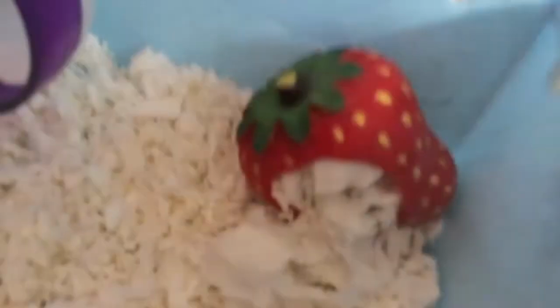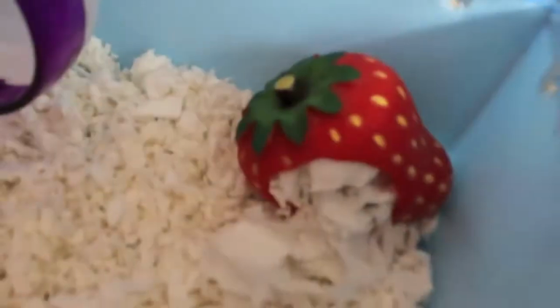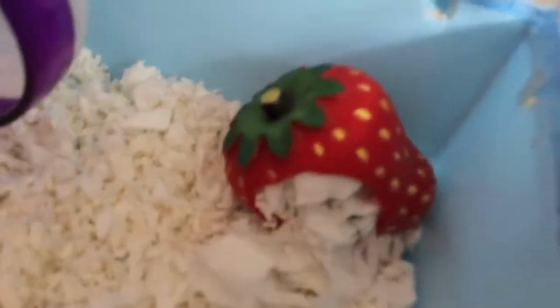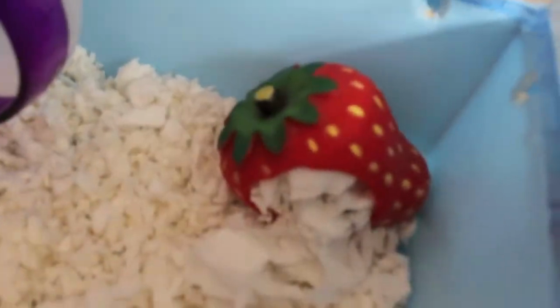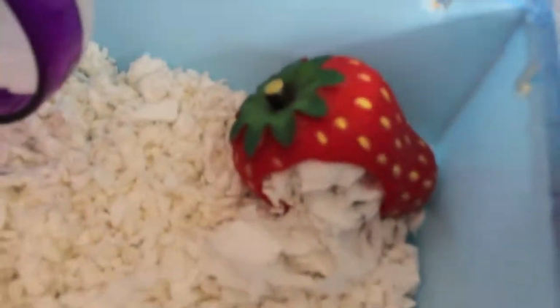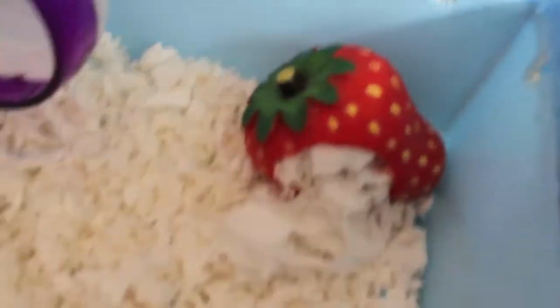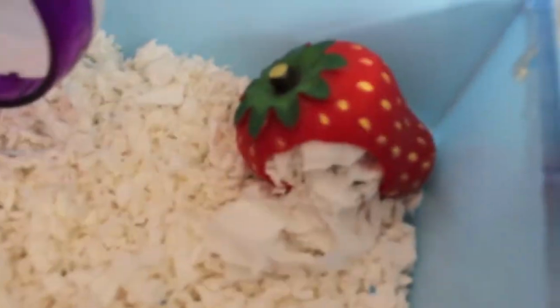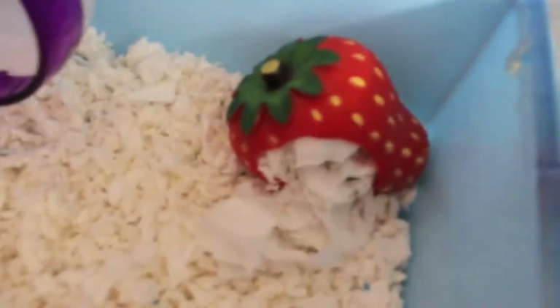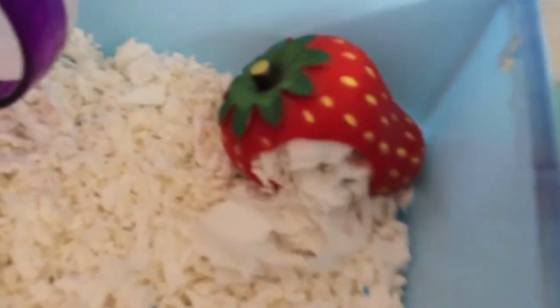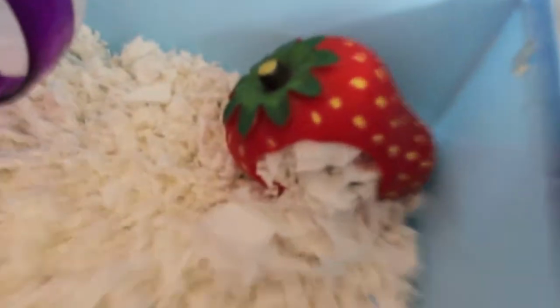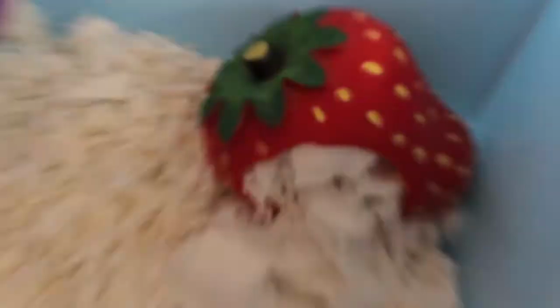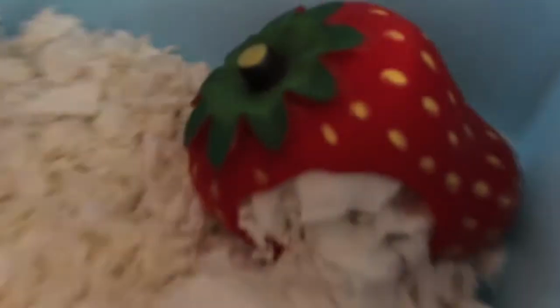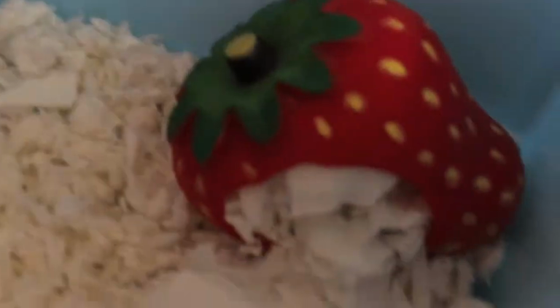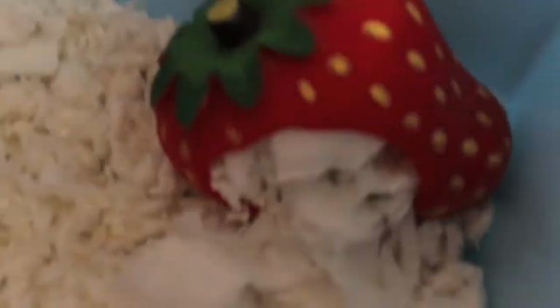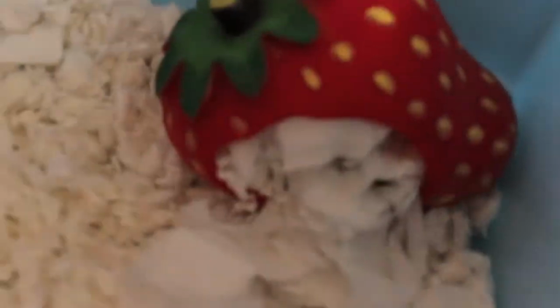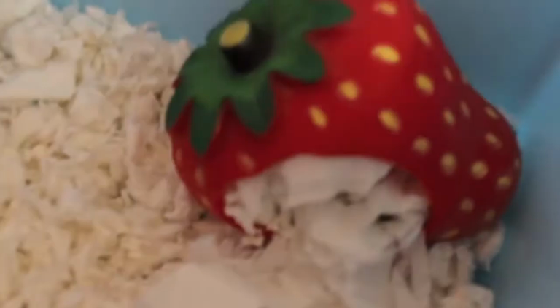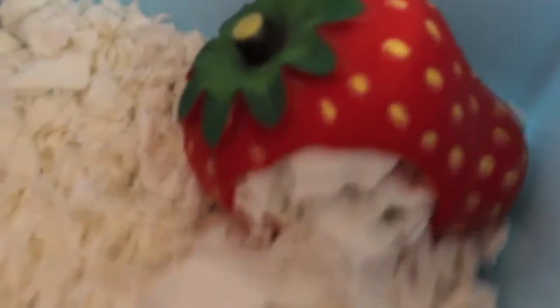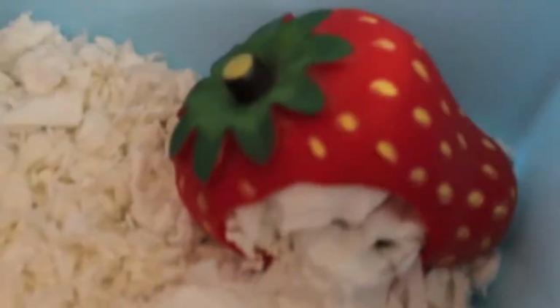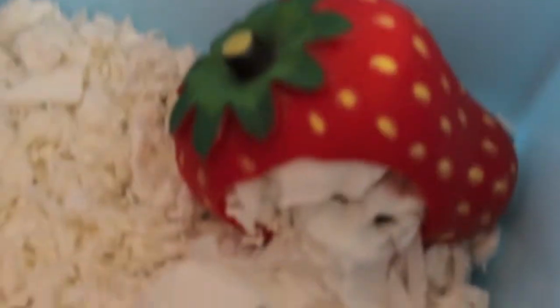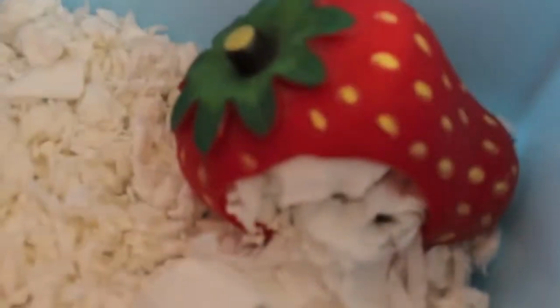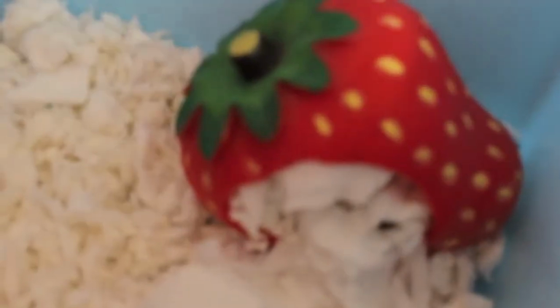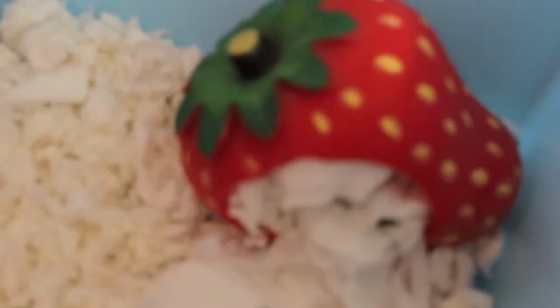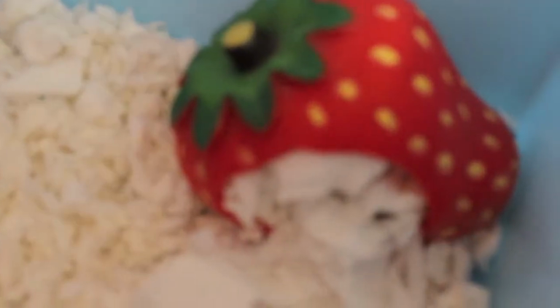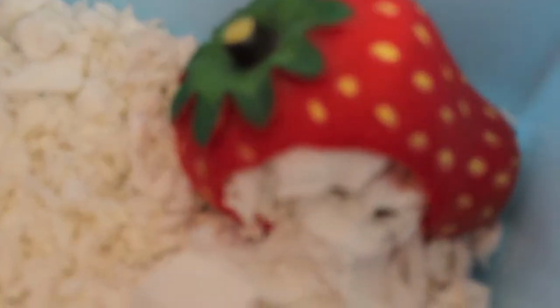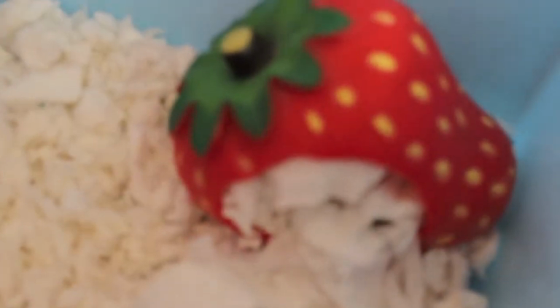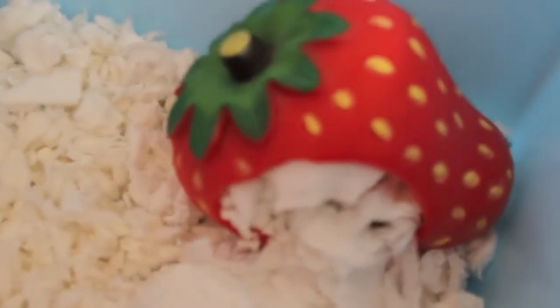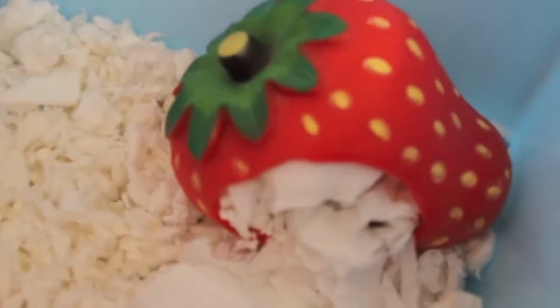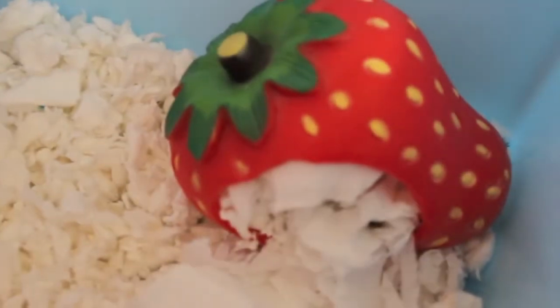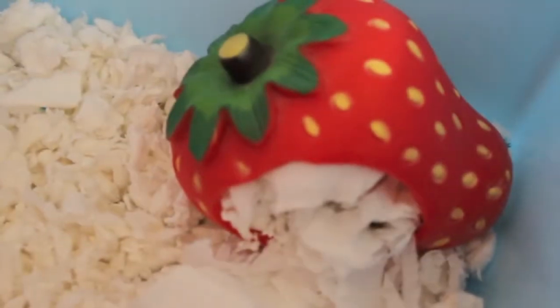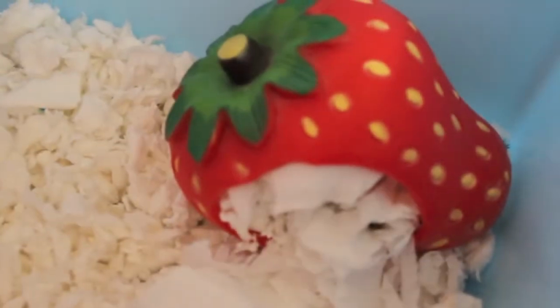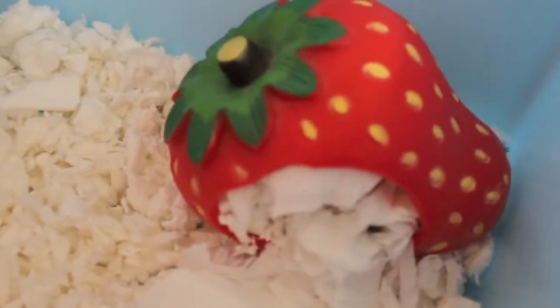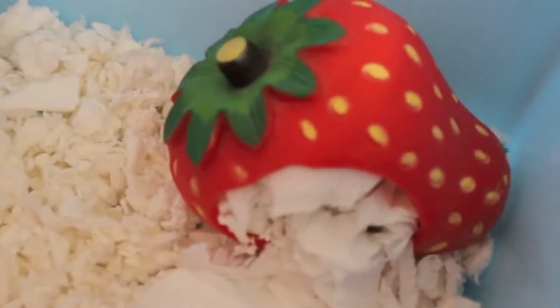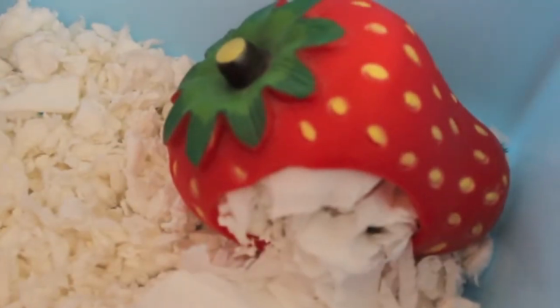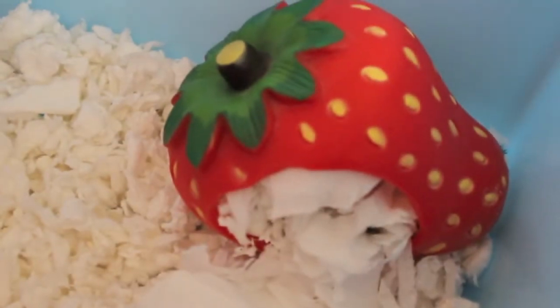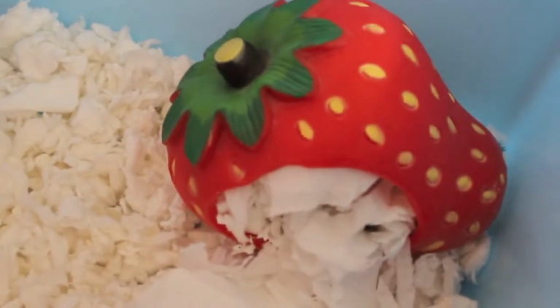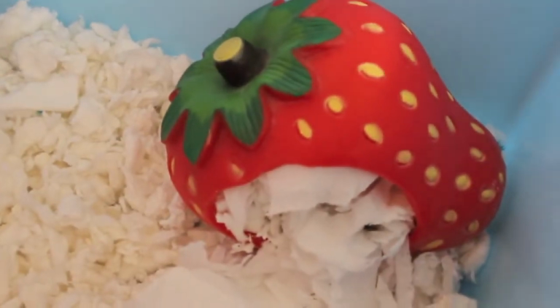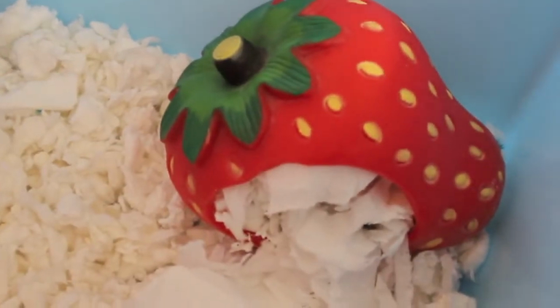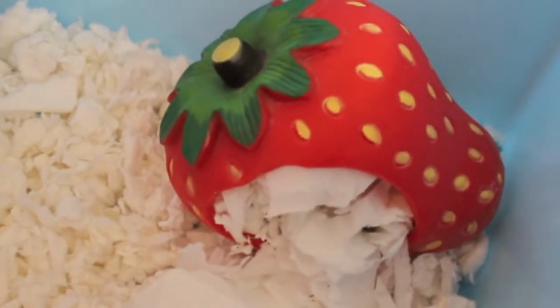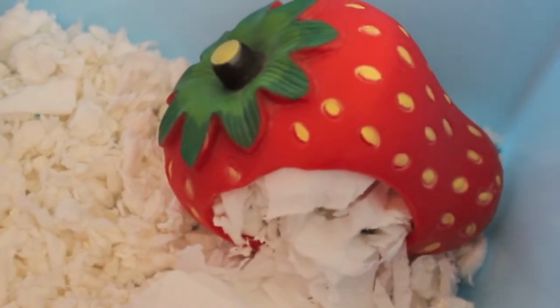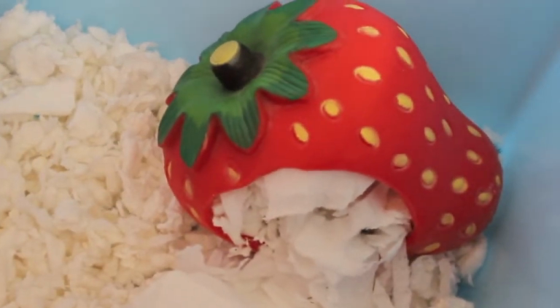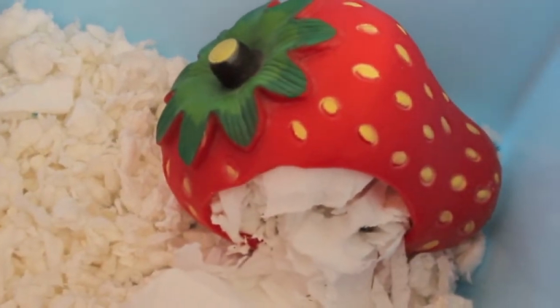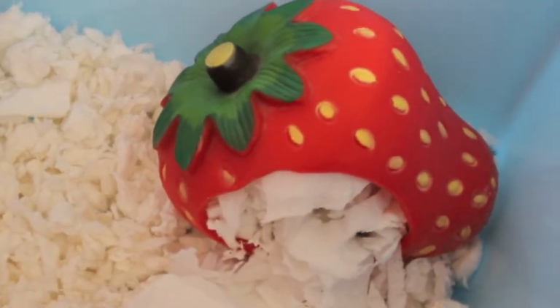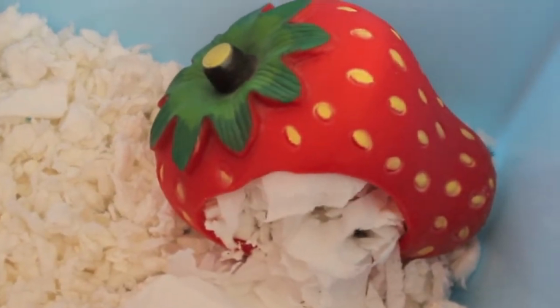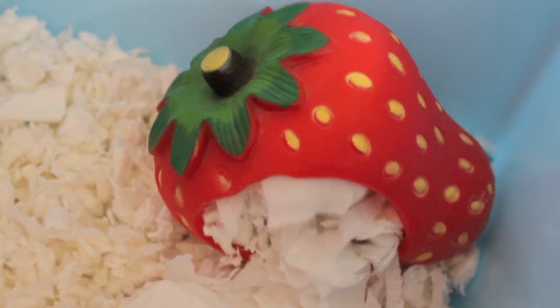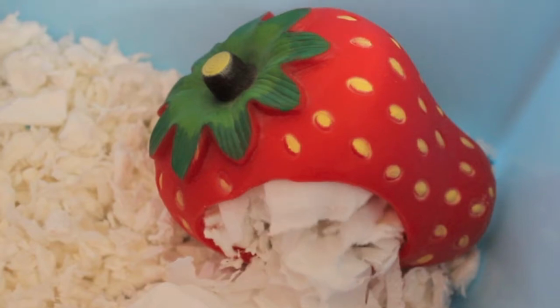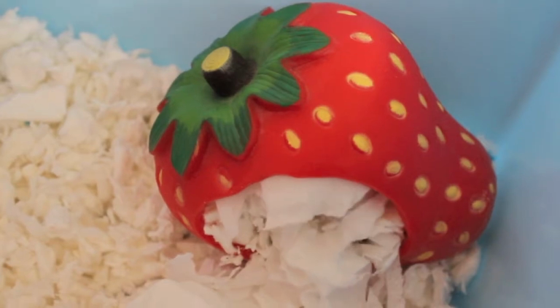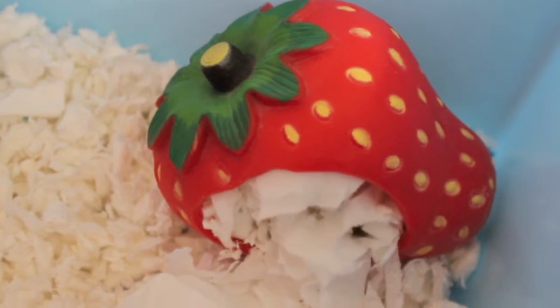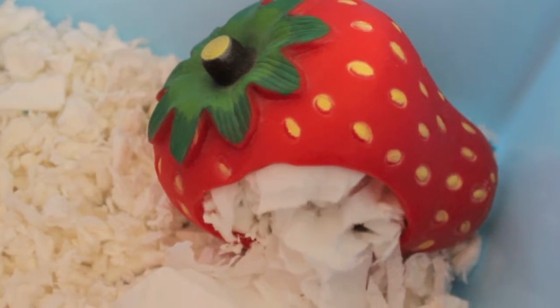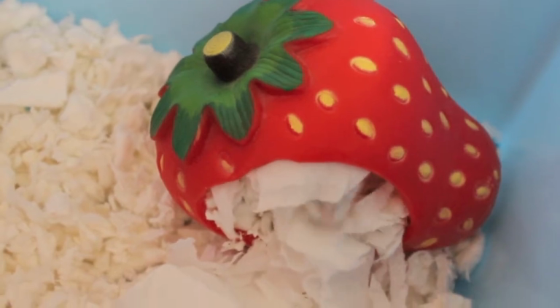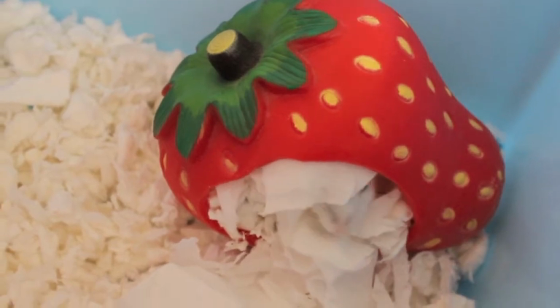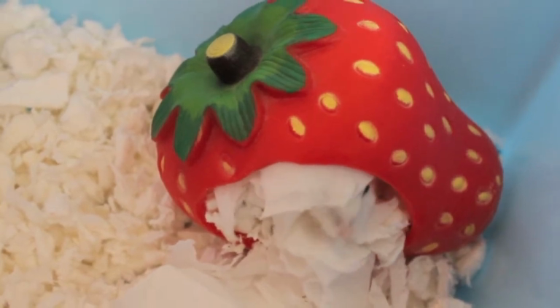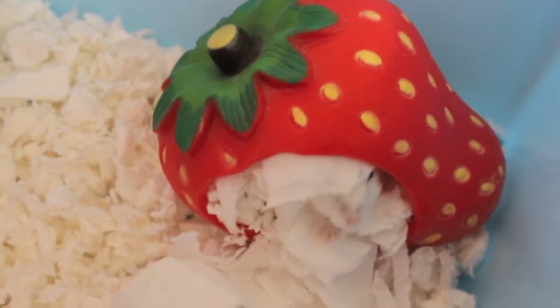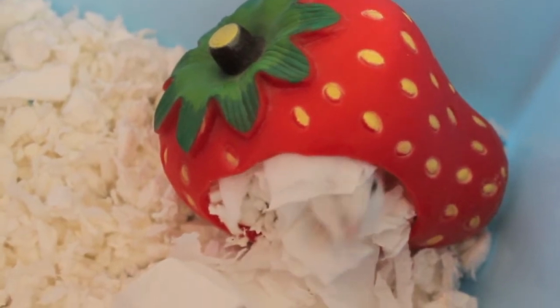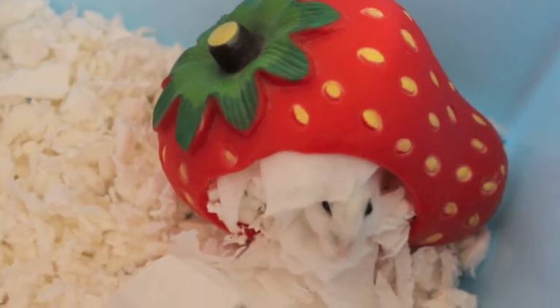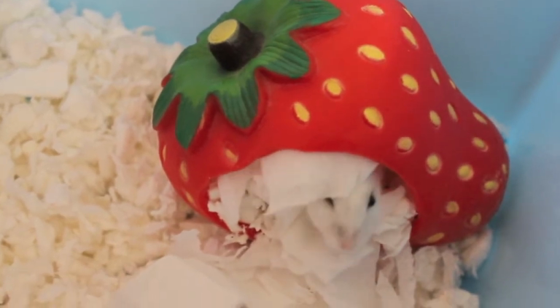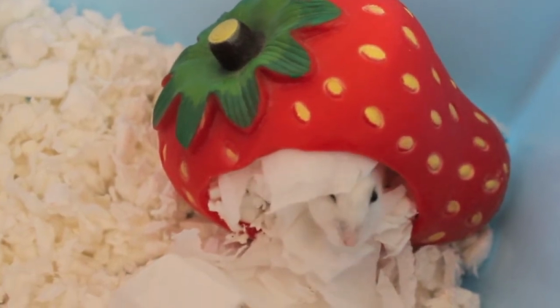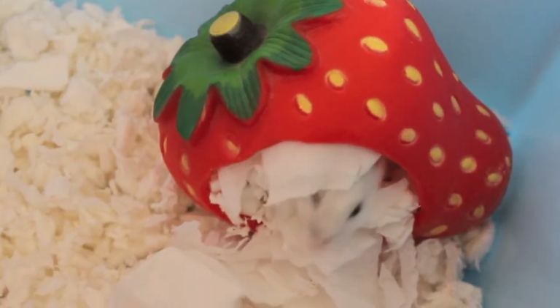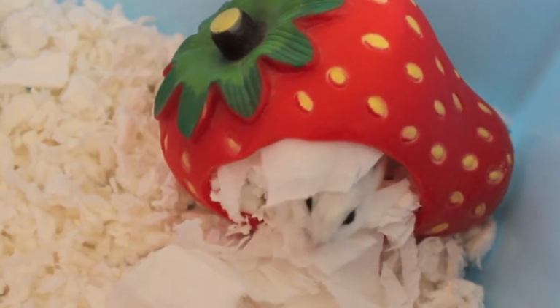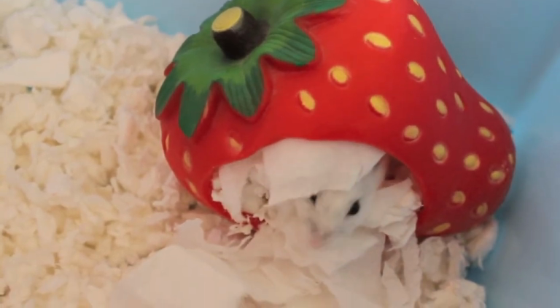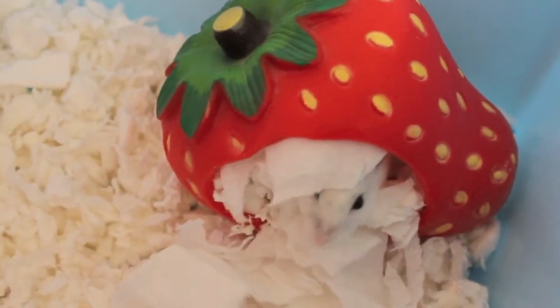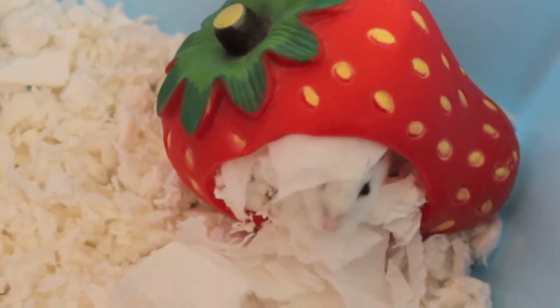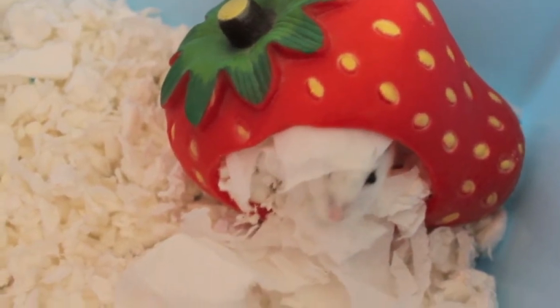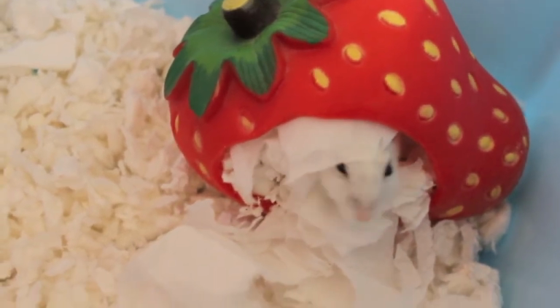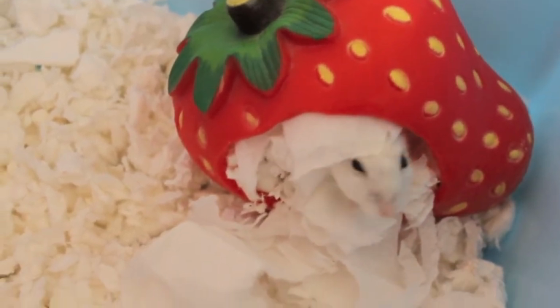So here she is in her strawberry house. I don't know whether she's going to come out or not. There she is!